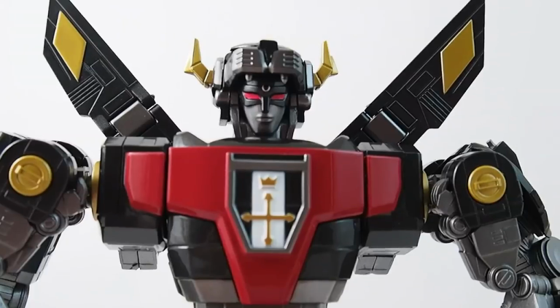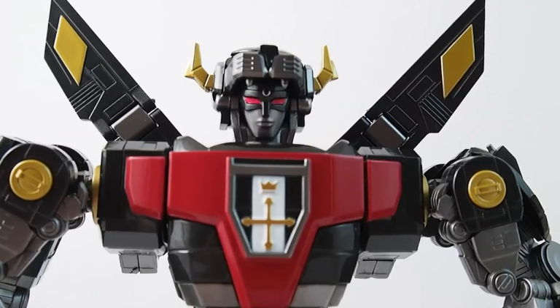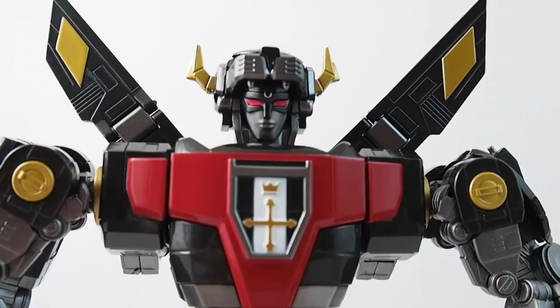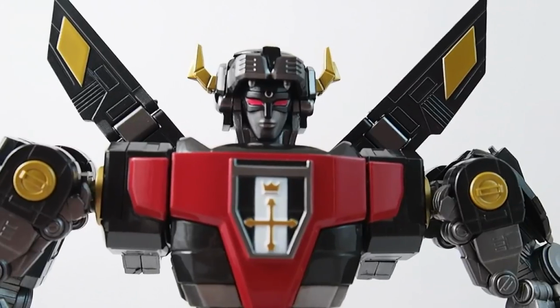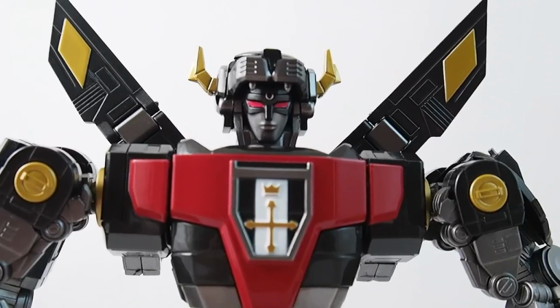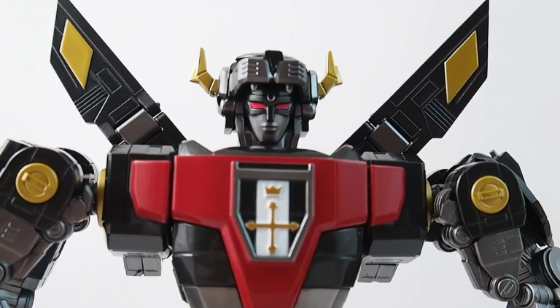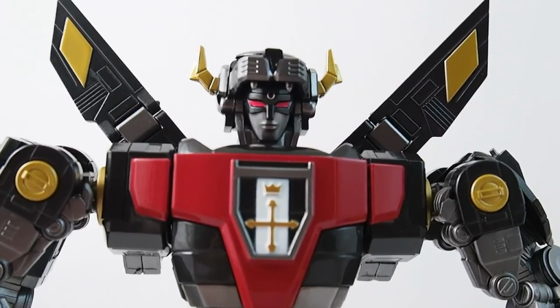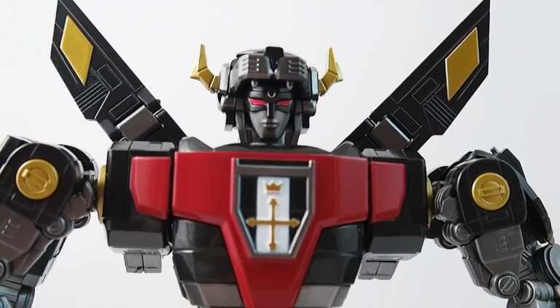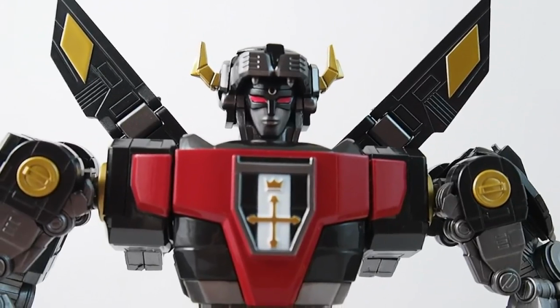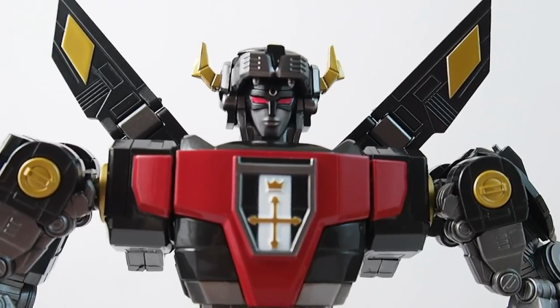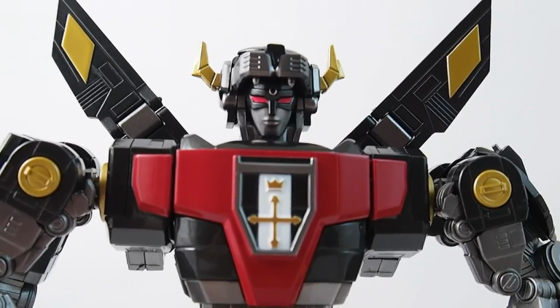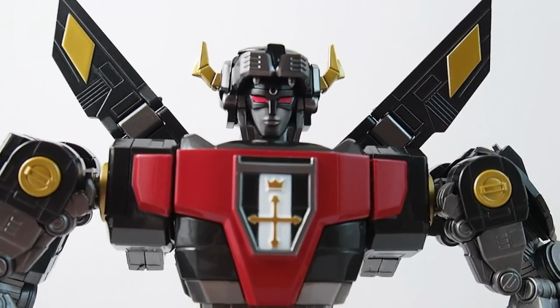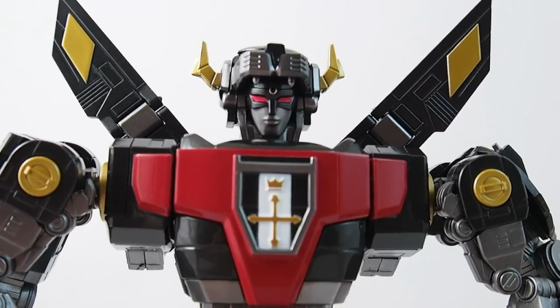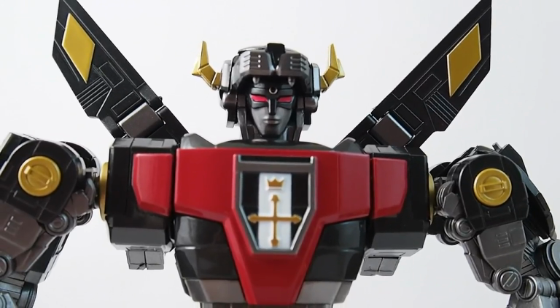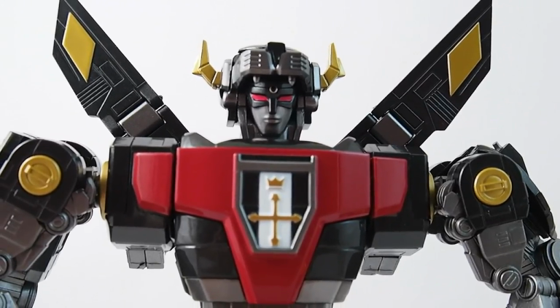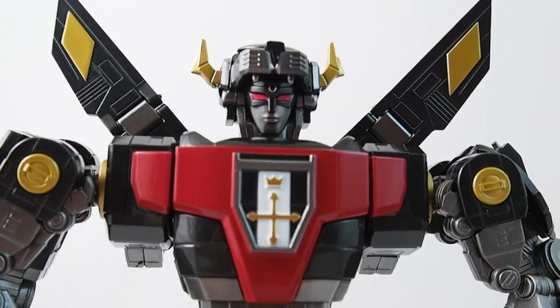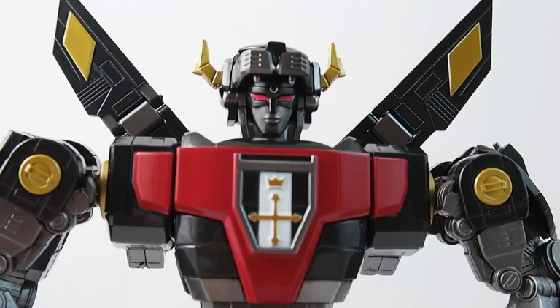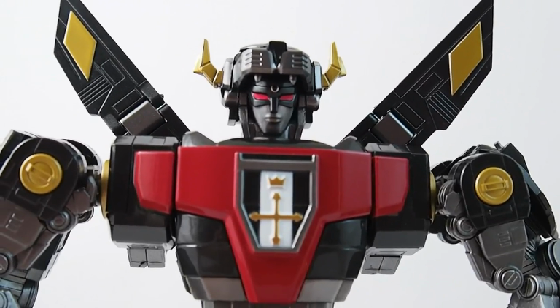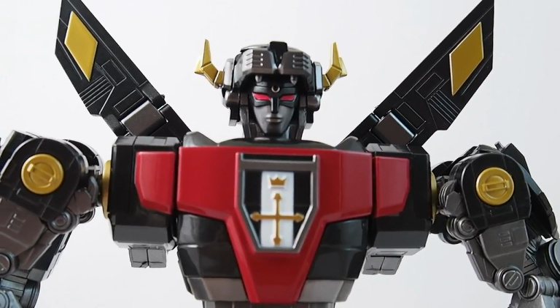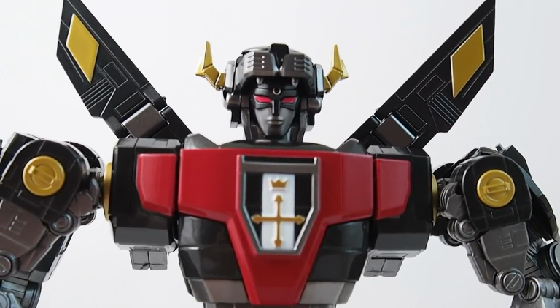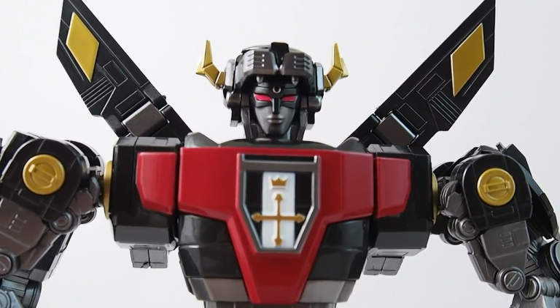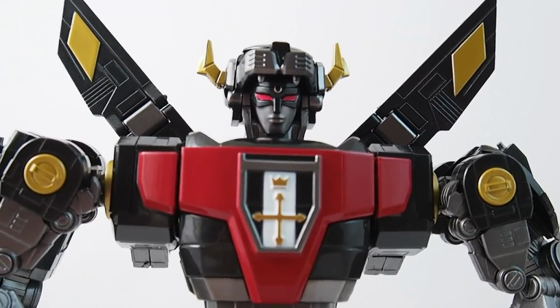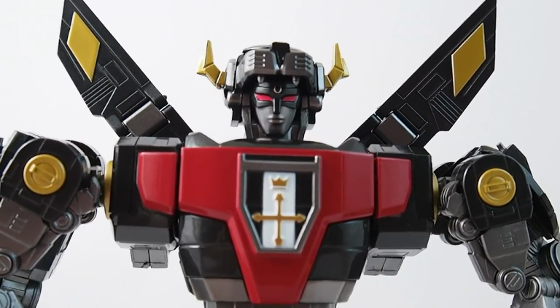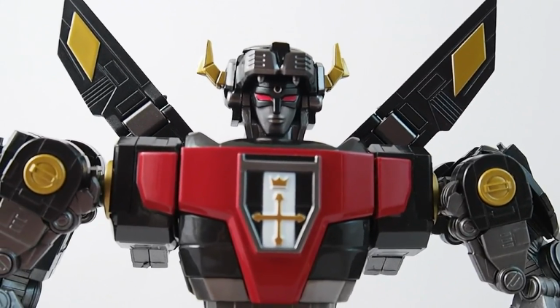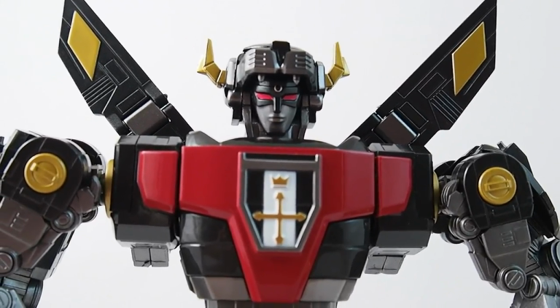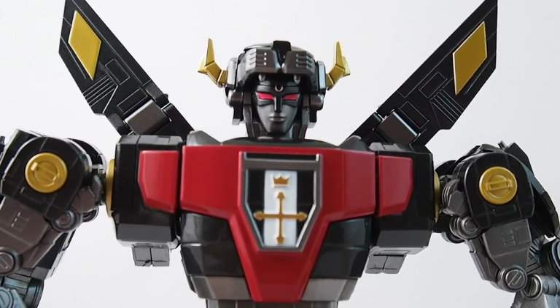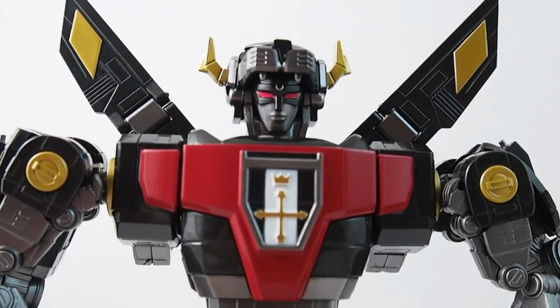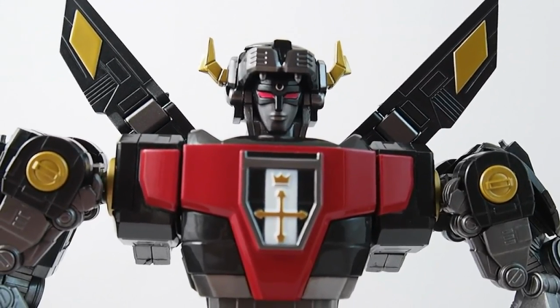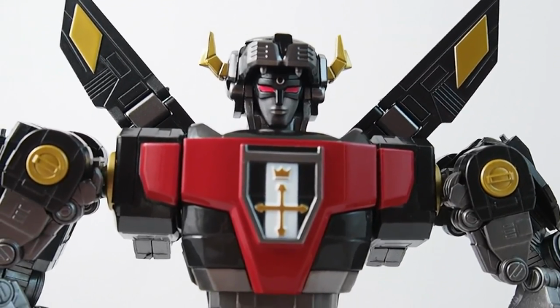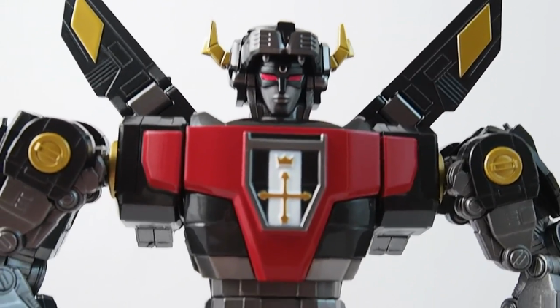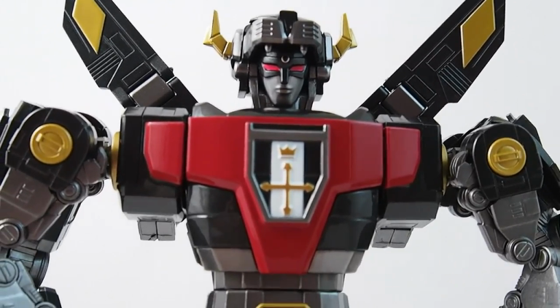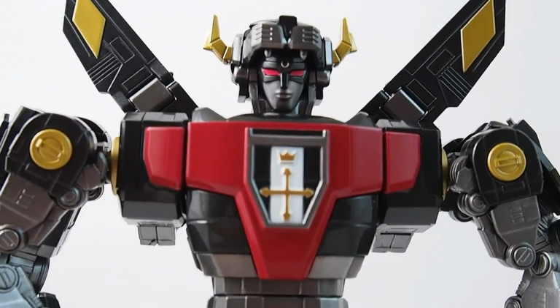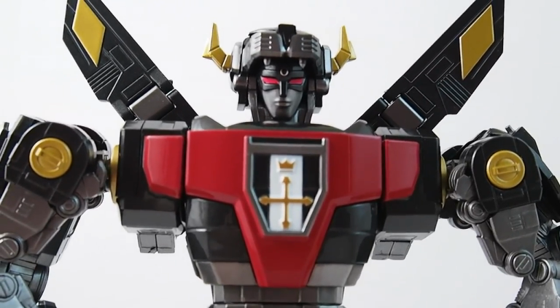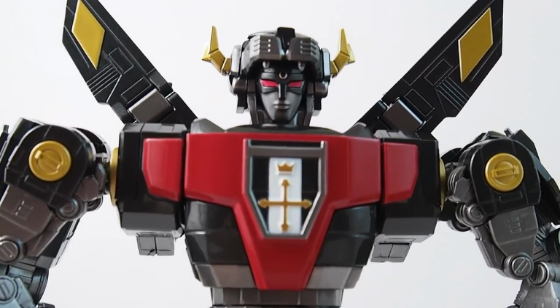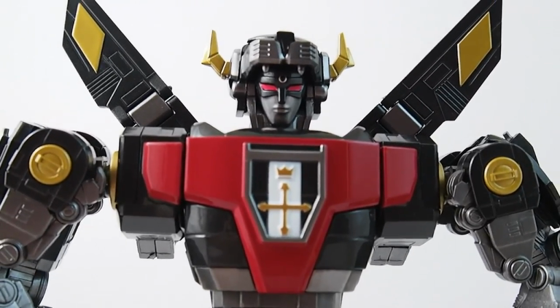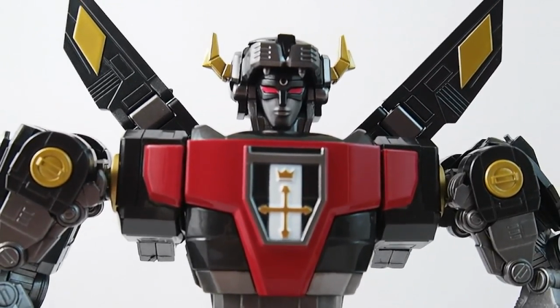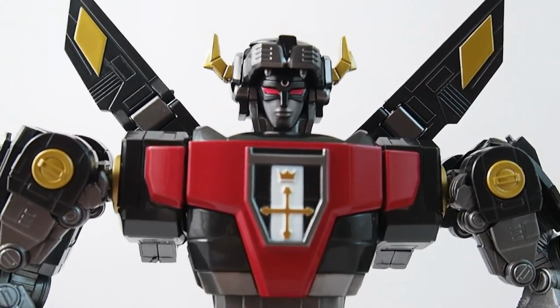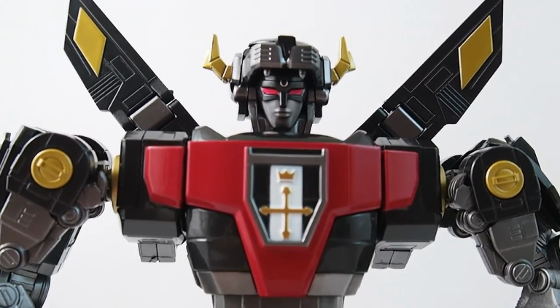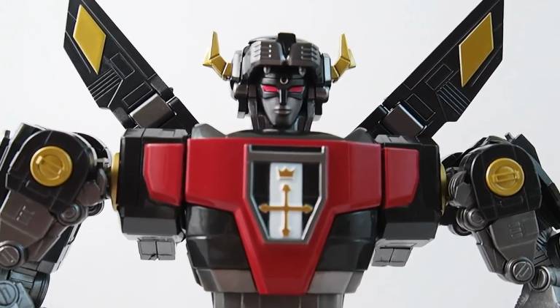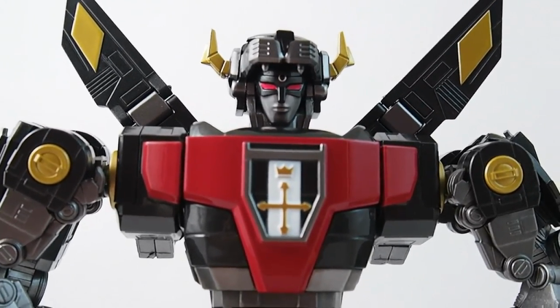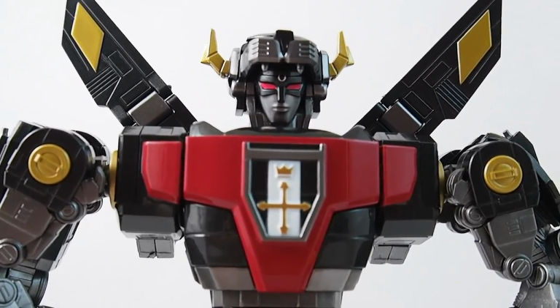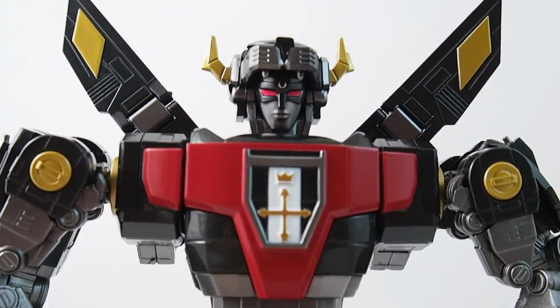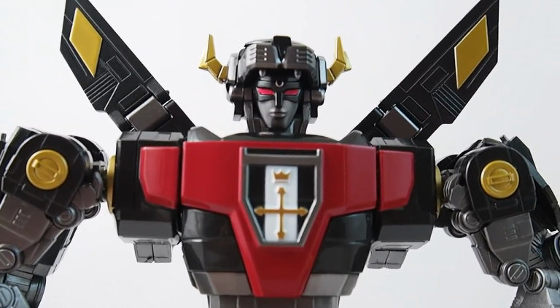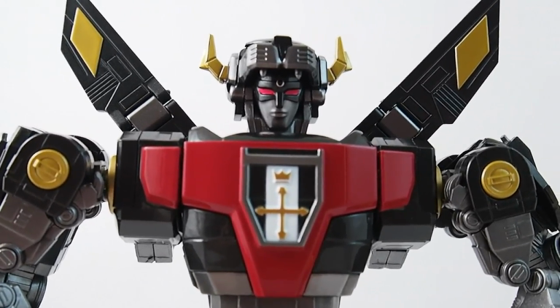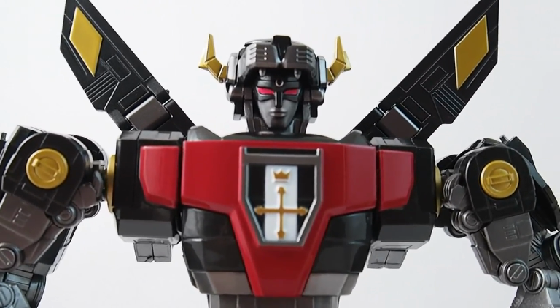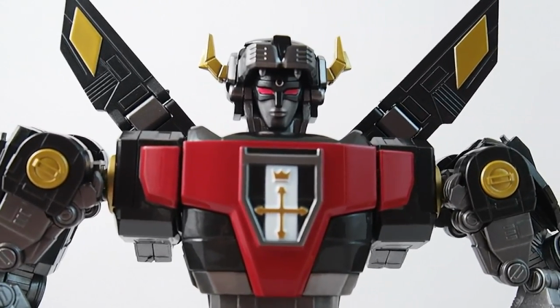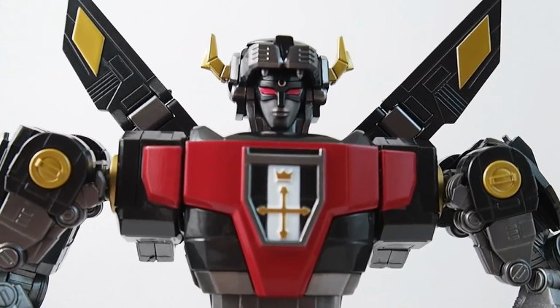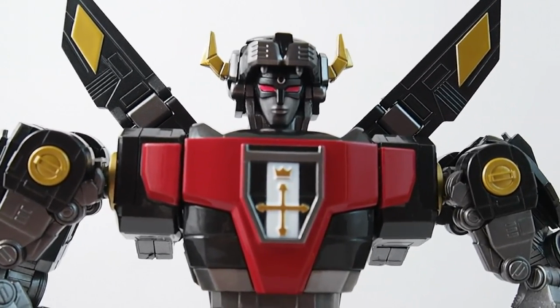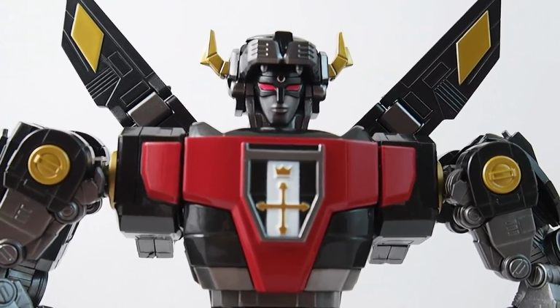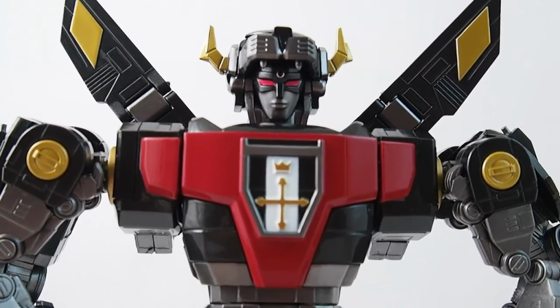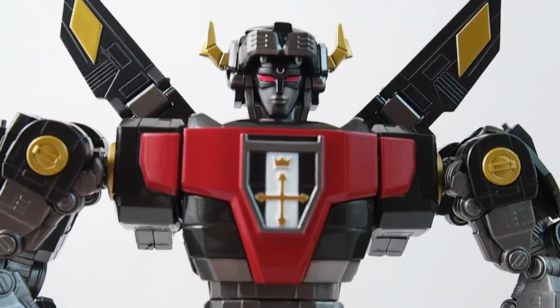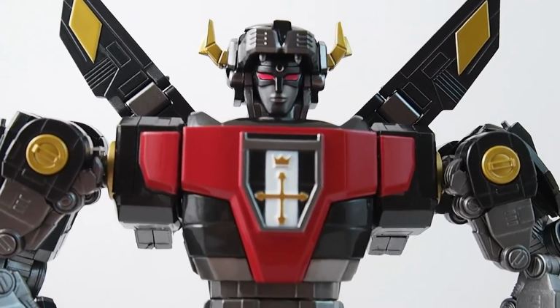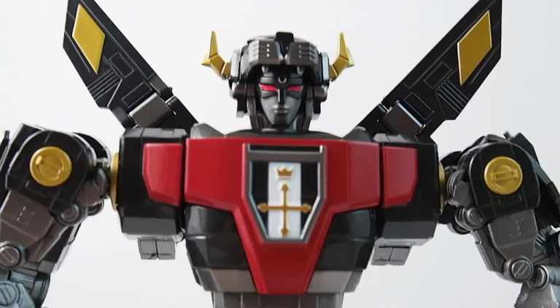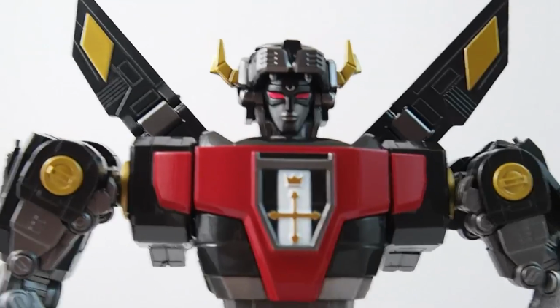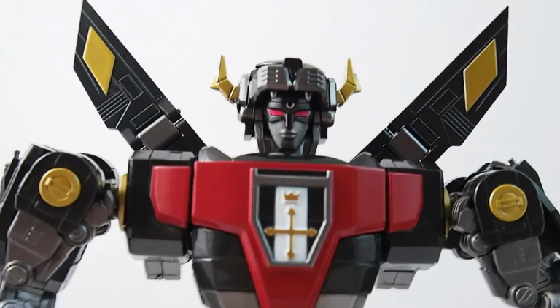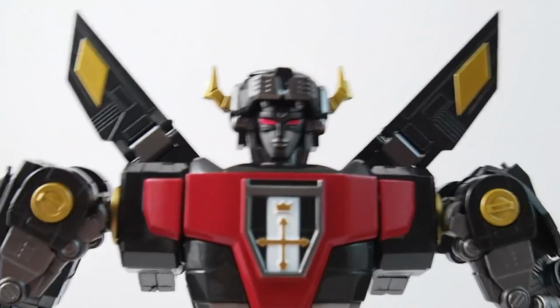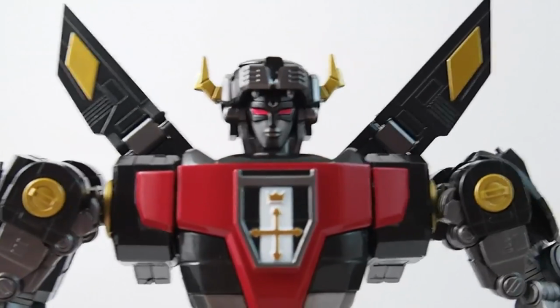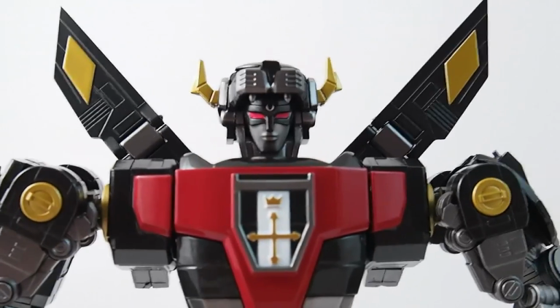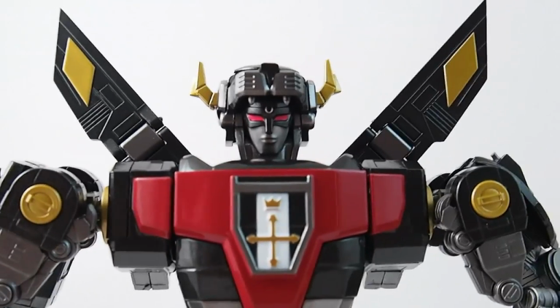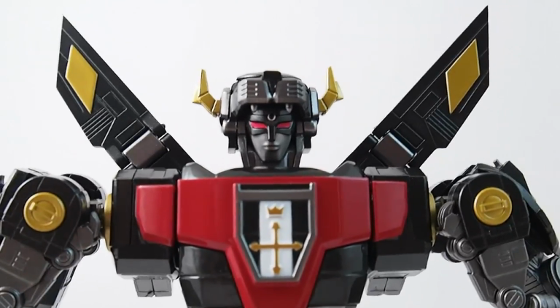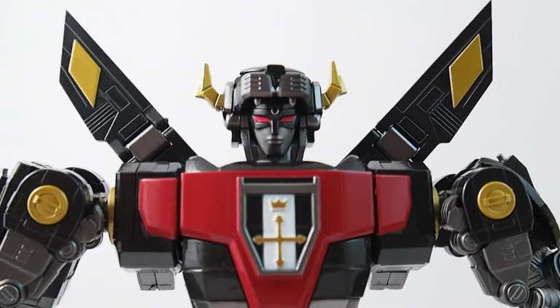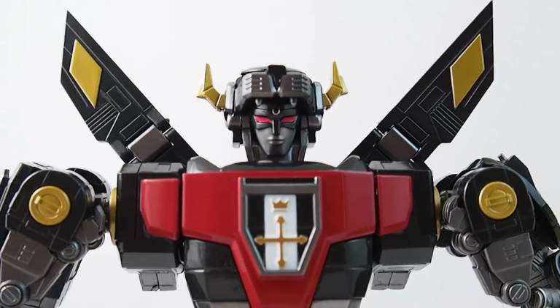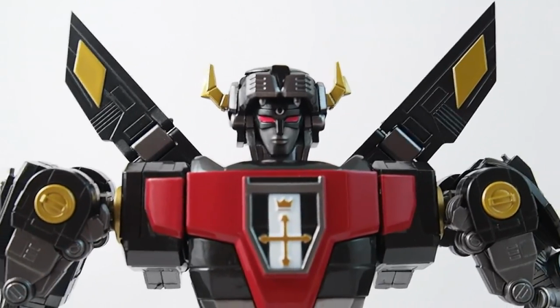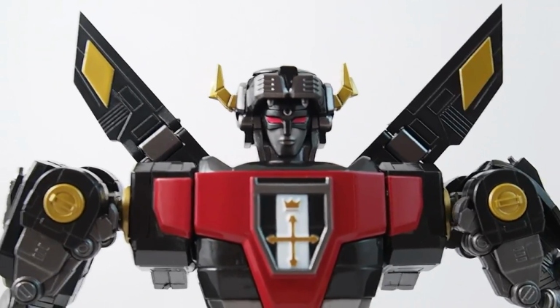Hey, this is Josh from CollectionDX.com, back with a robot review. It's been a while.